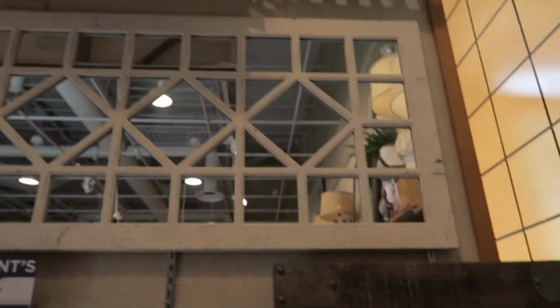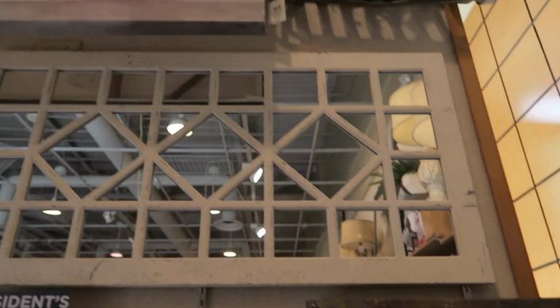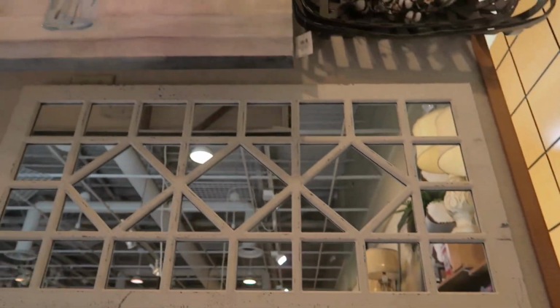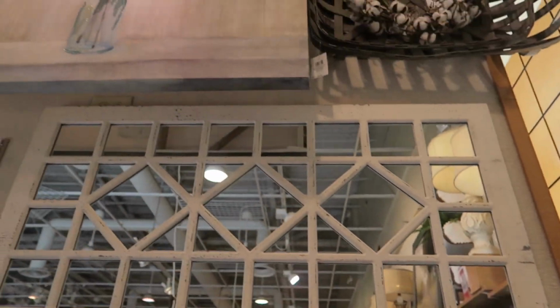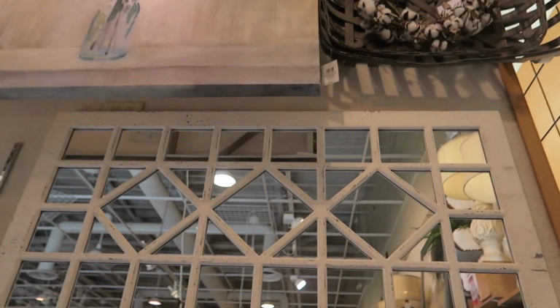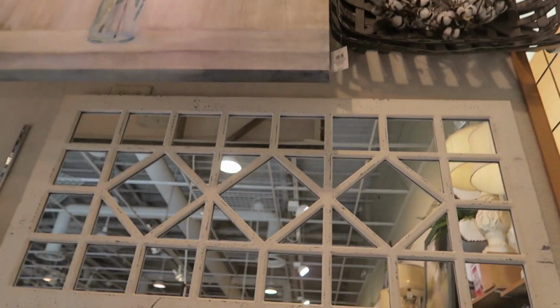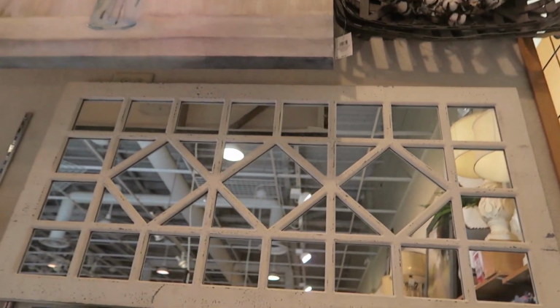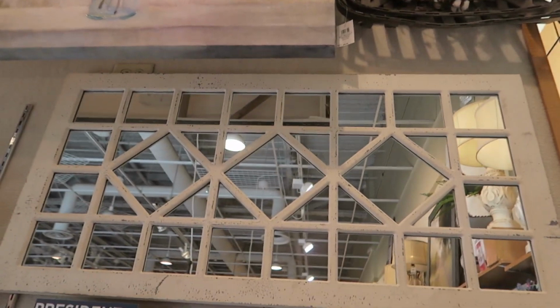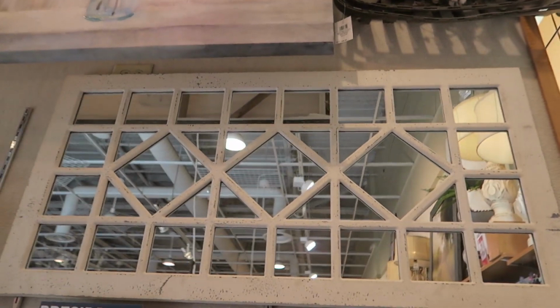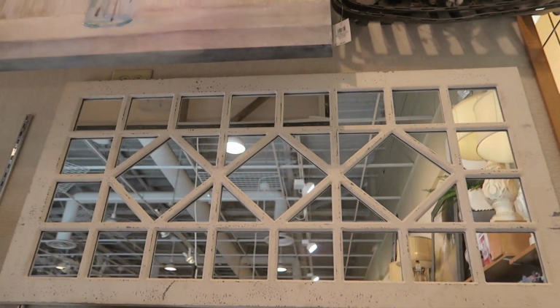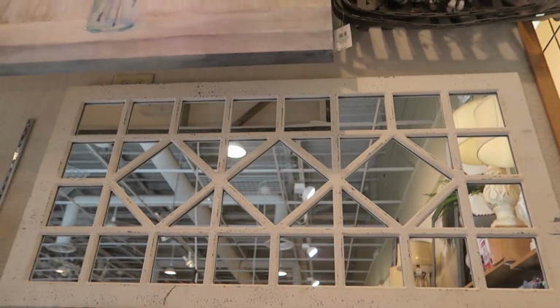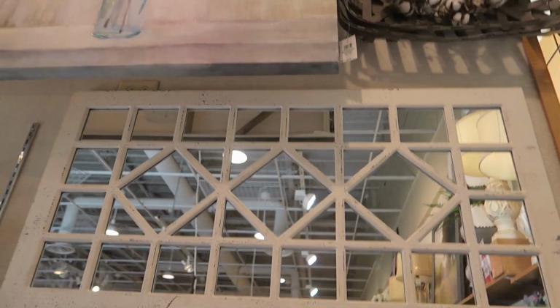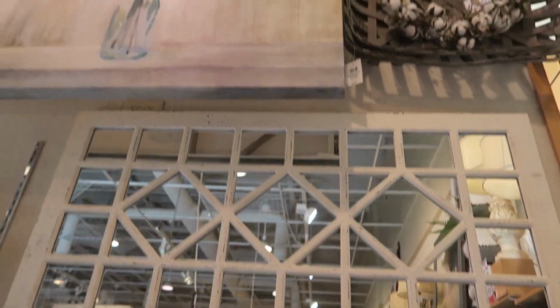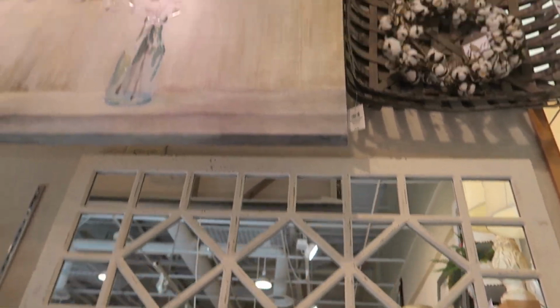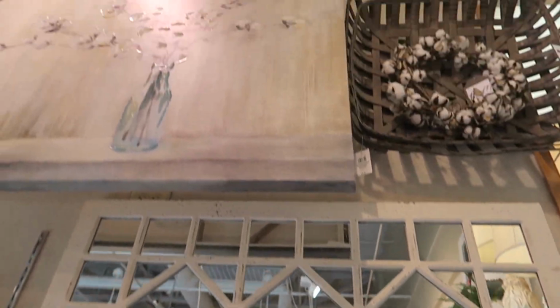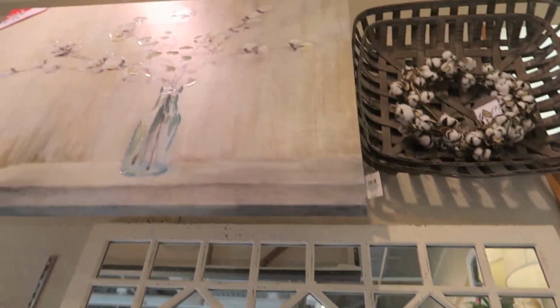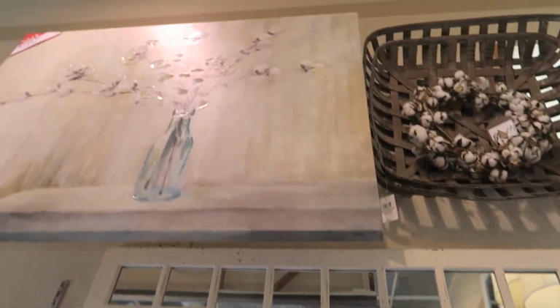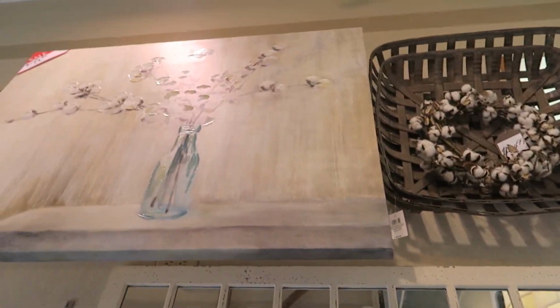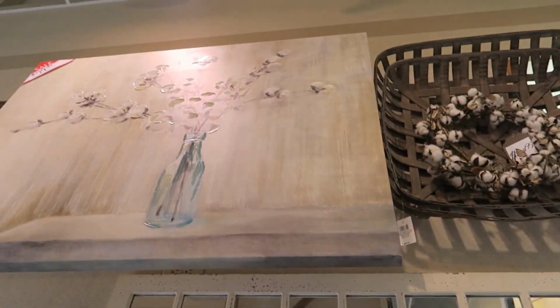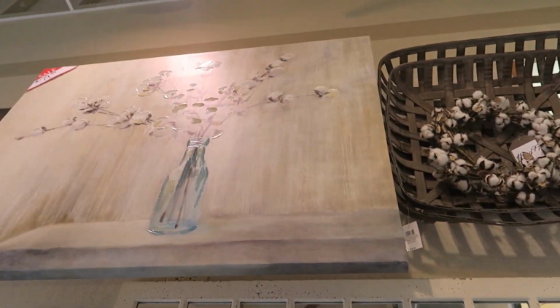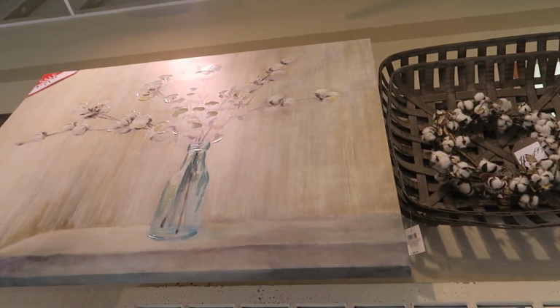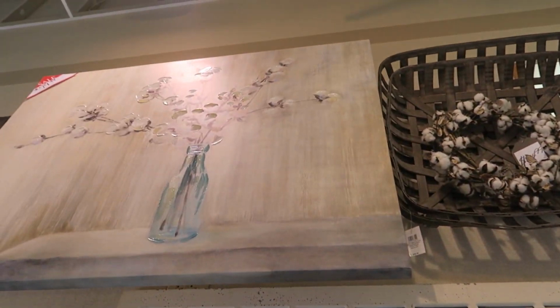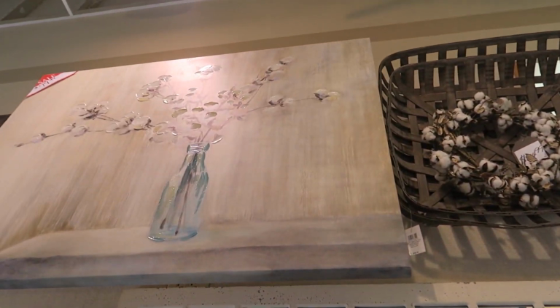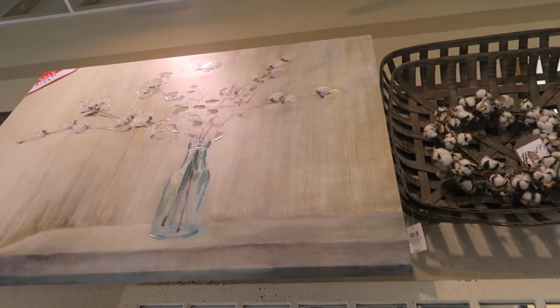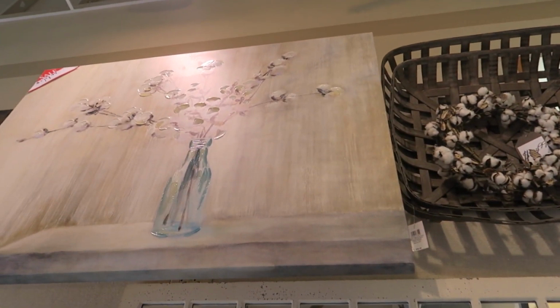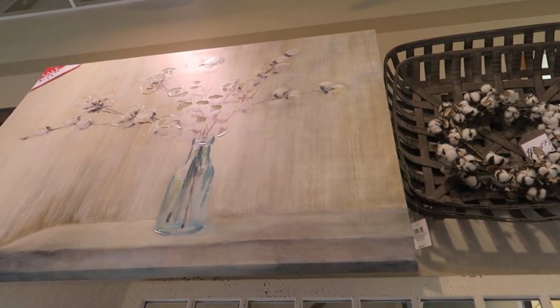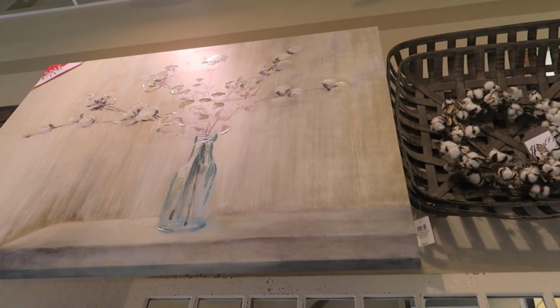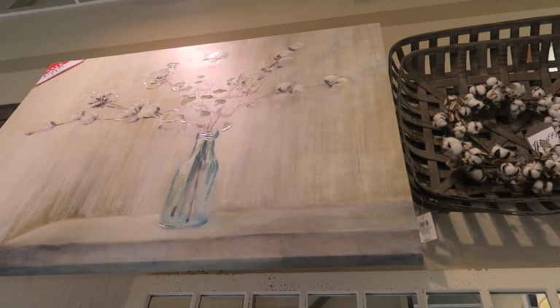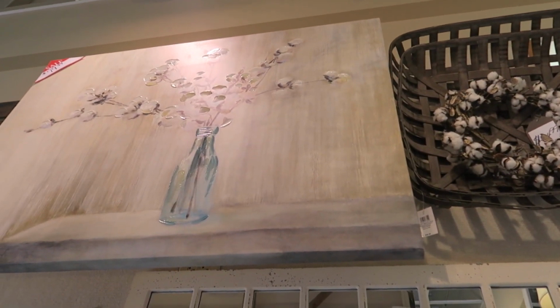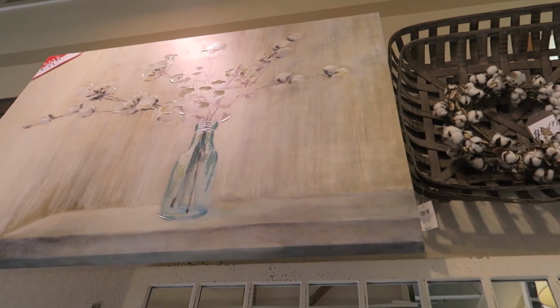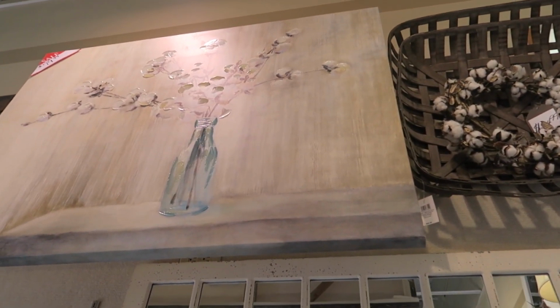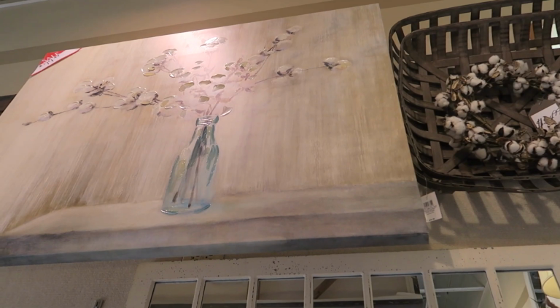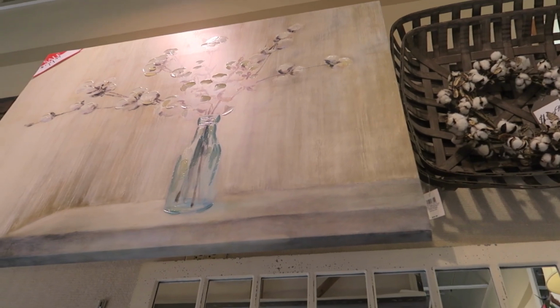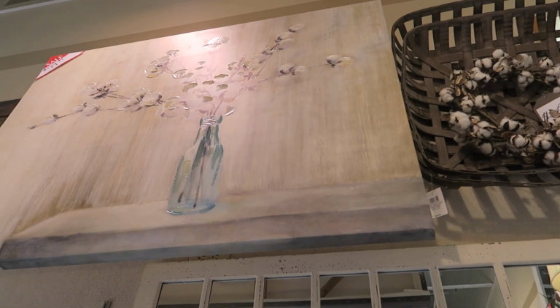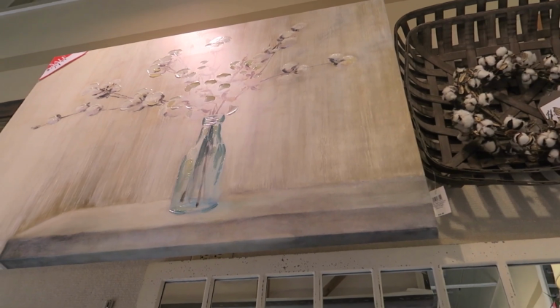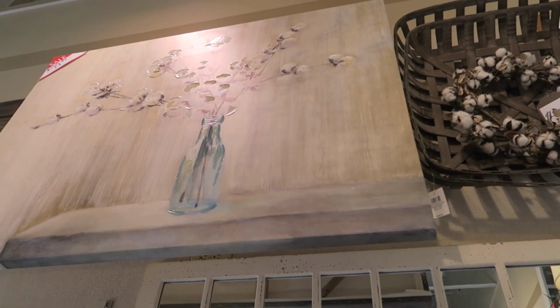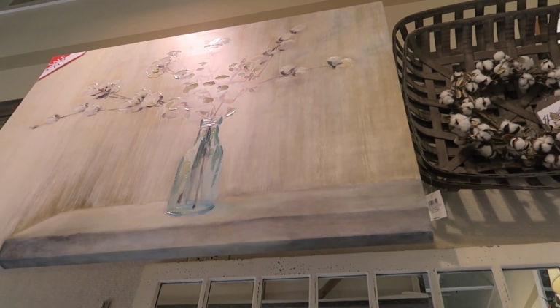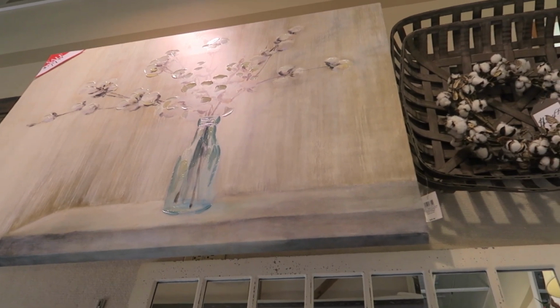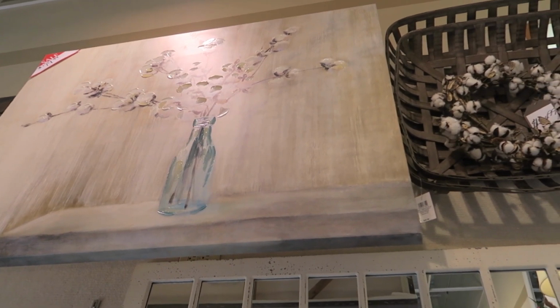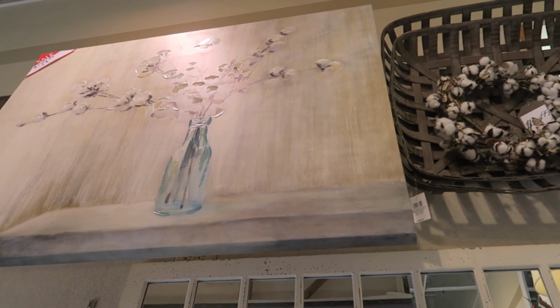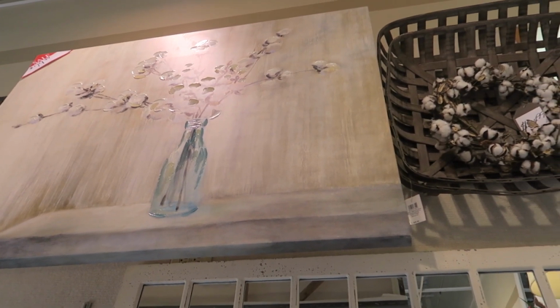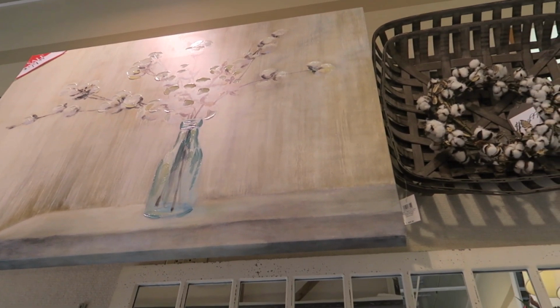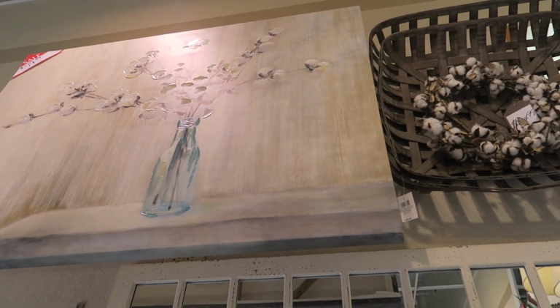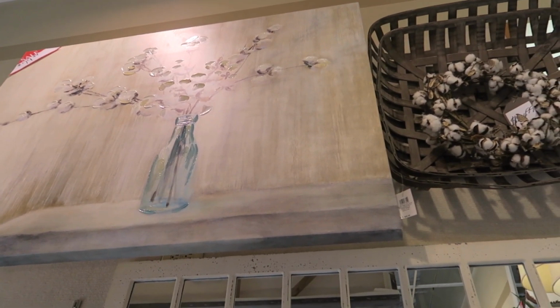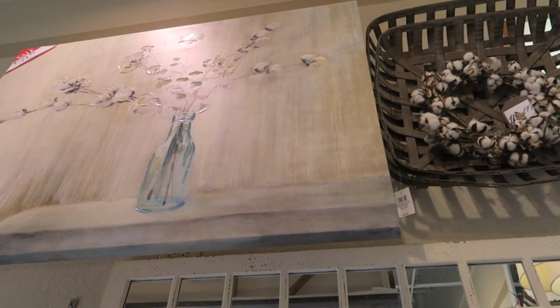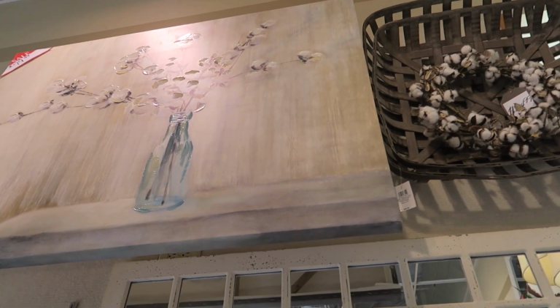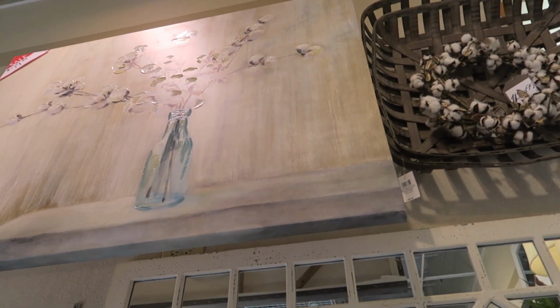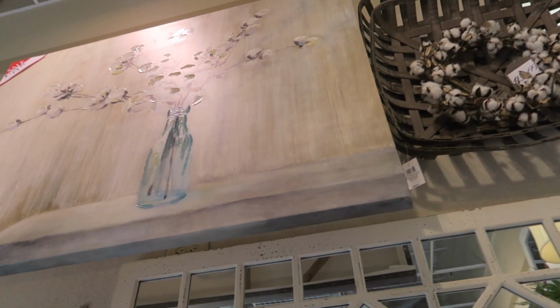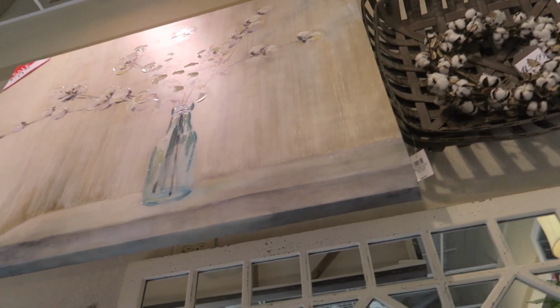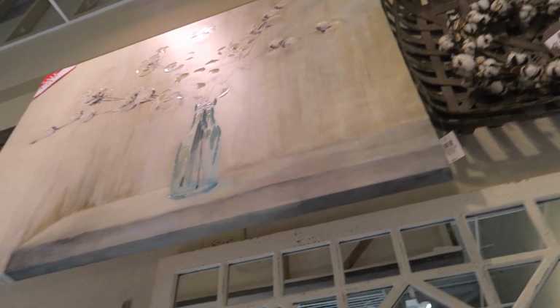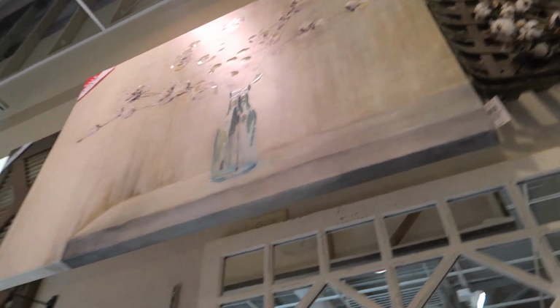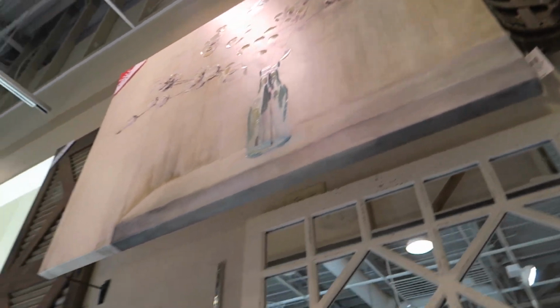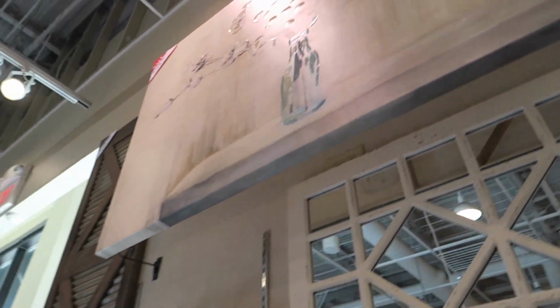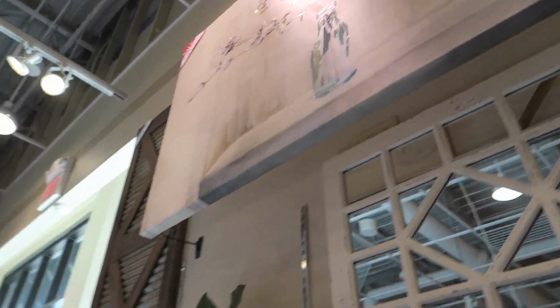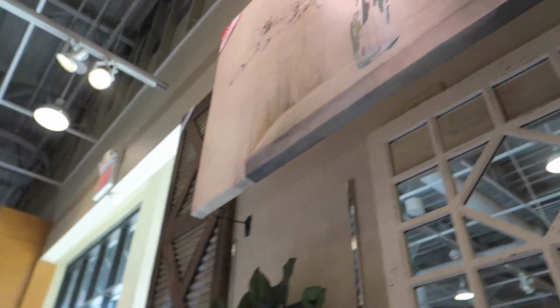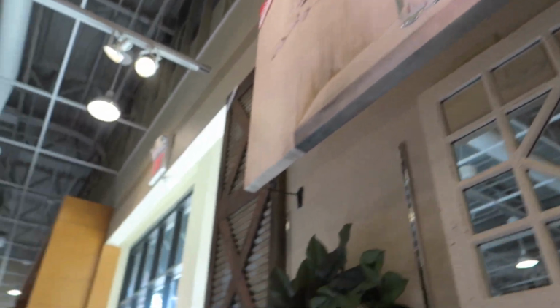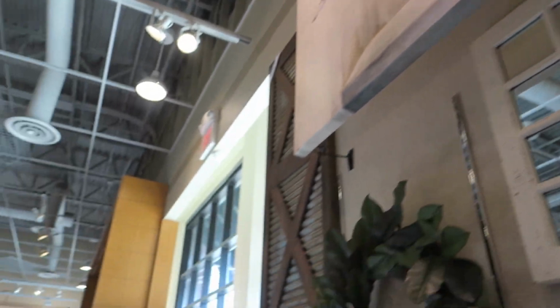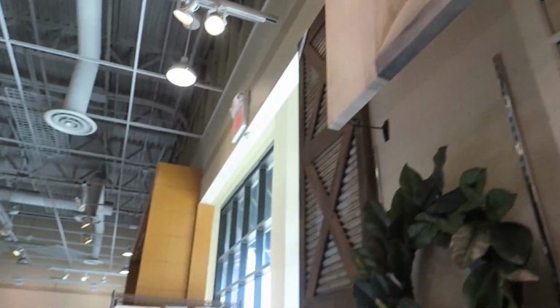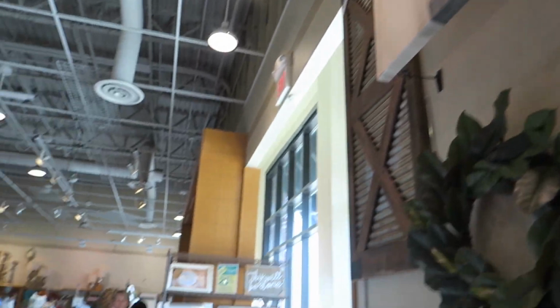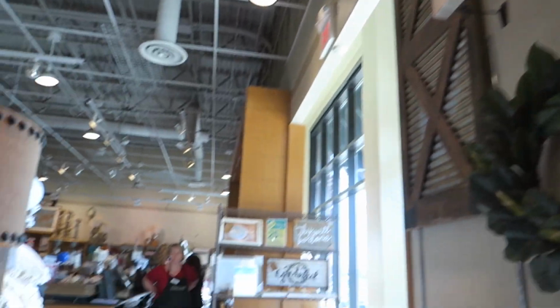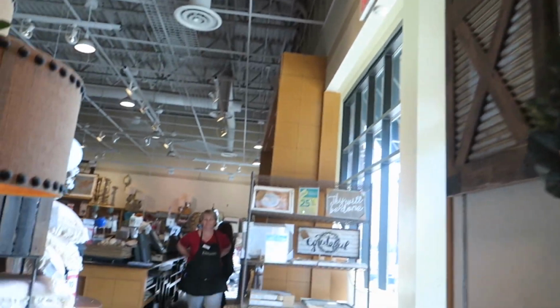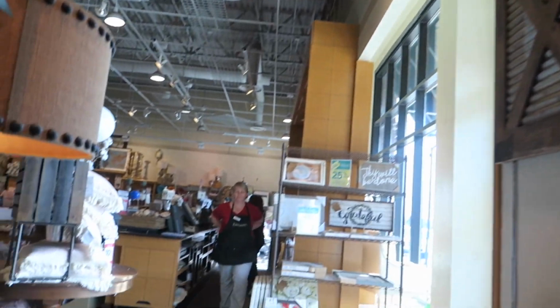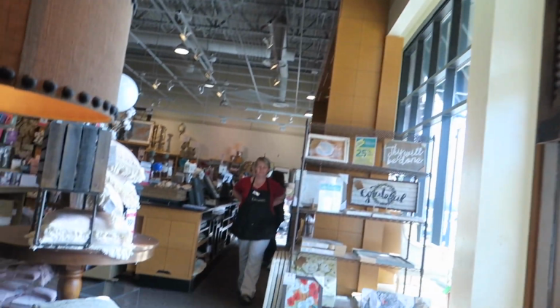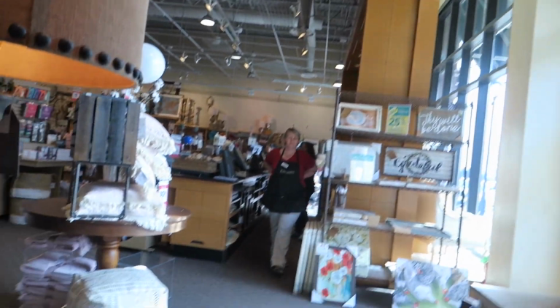Those are pretty little centerpieces too for spring. There's some mirrors — that's pretty. I really like that, Brian. I like the dining room.